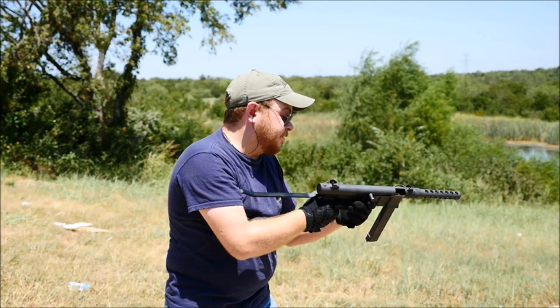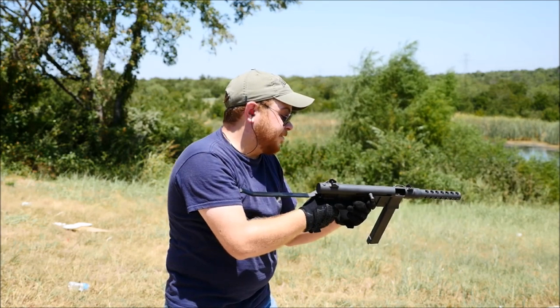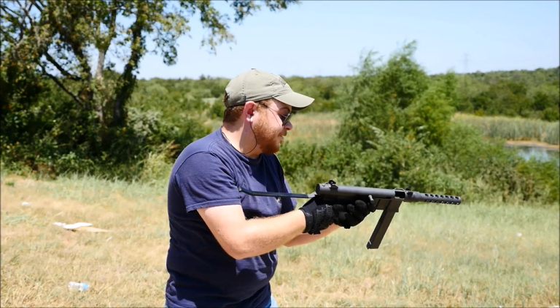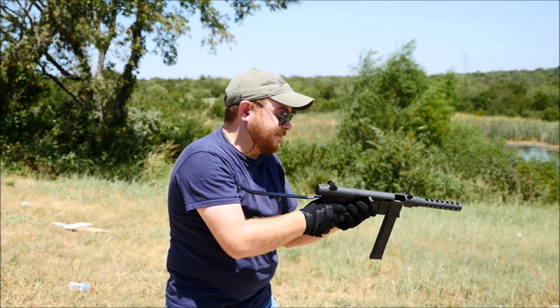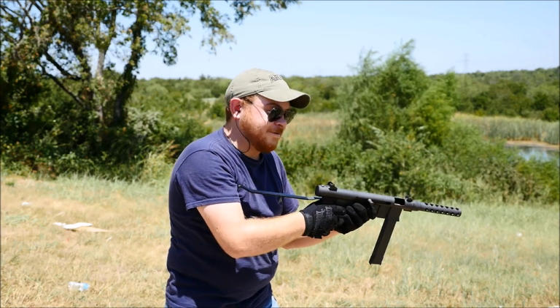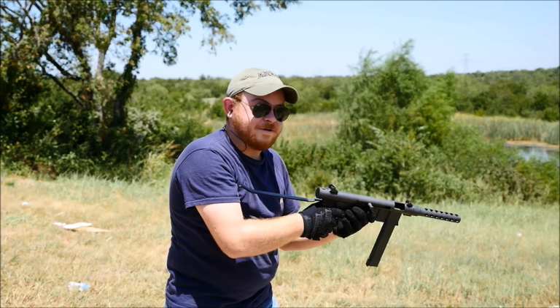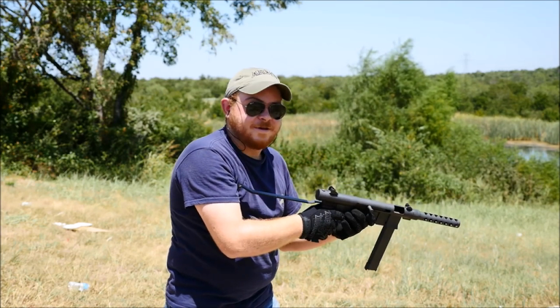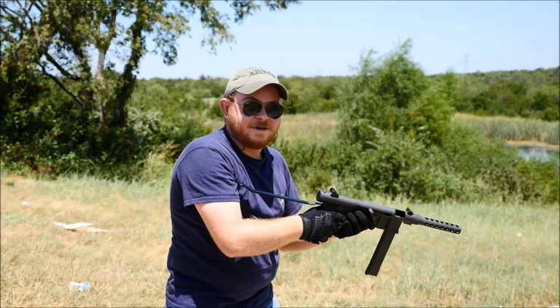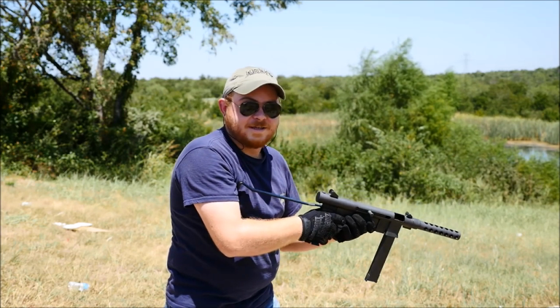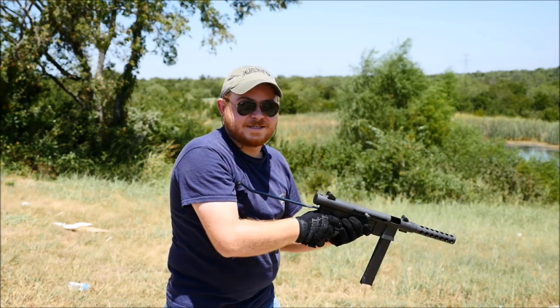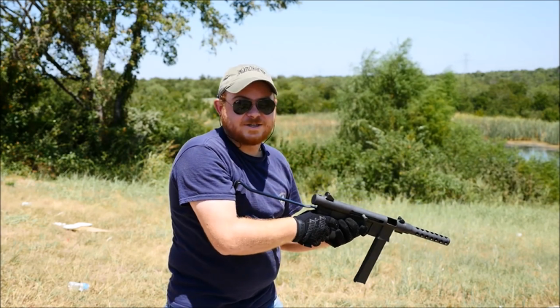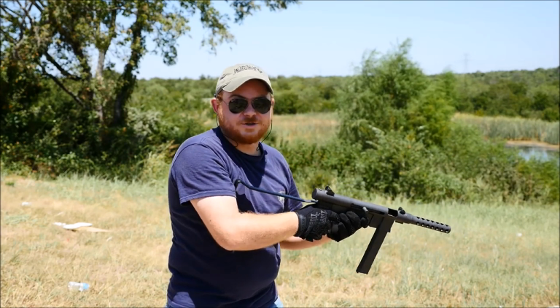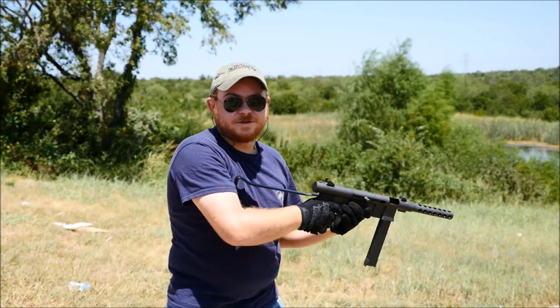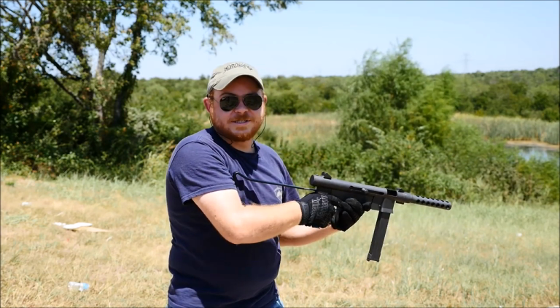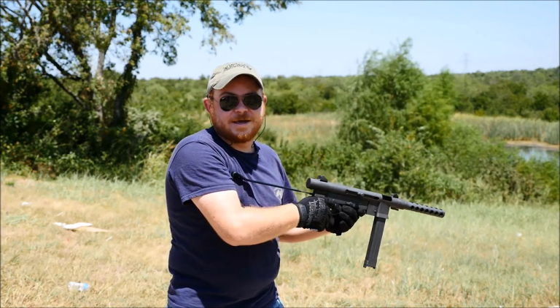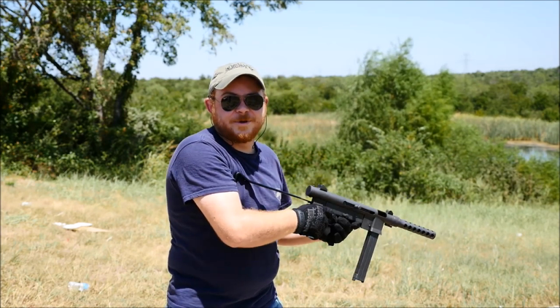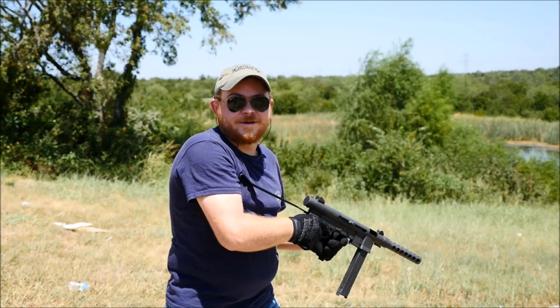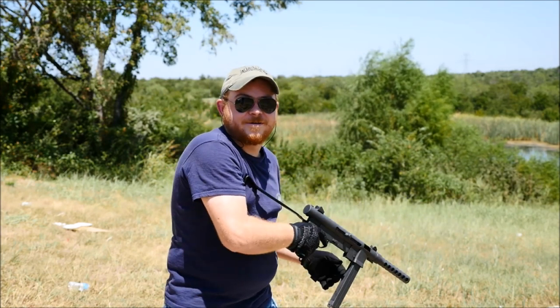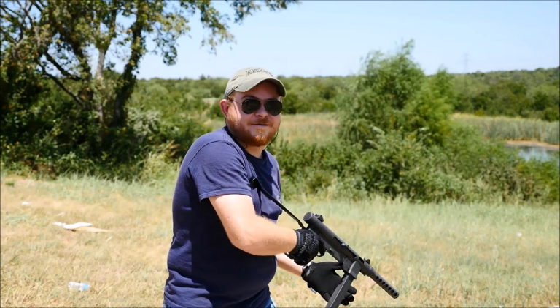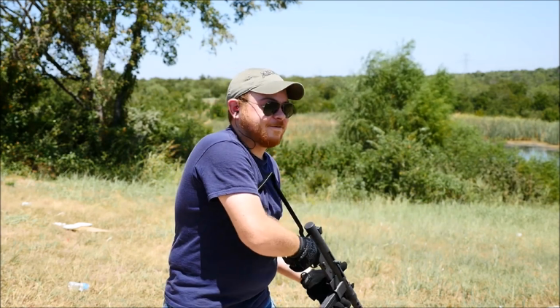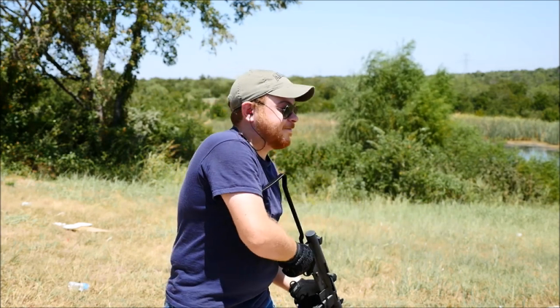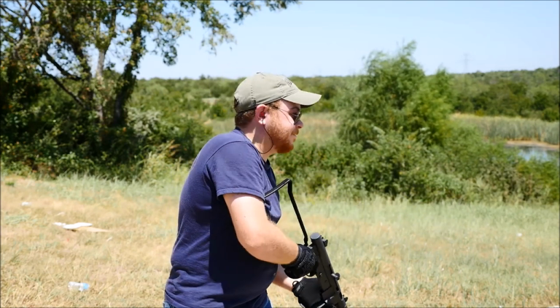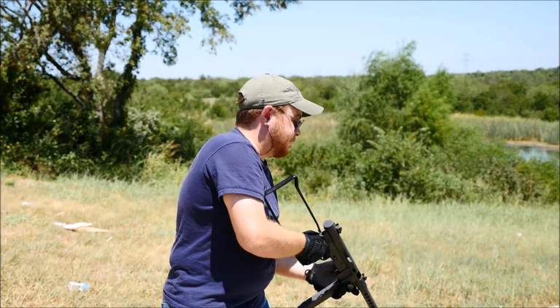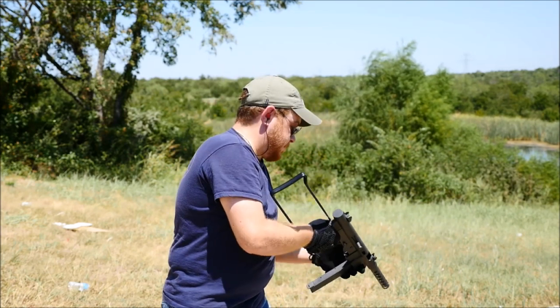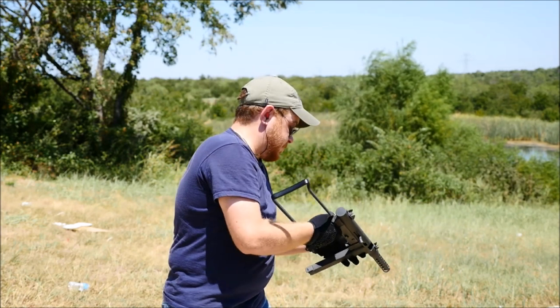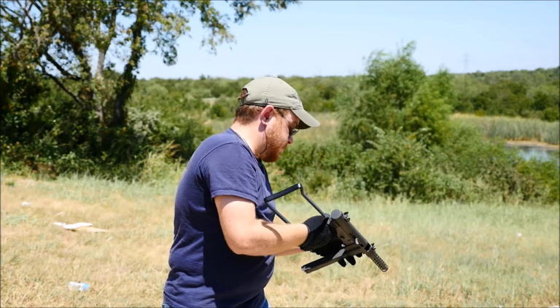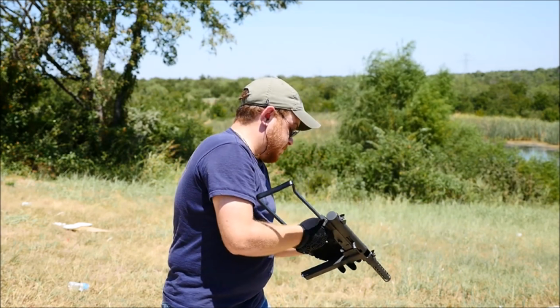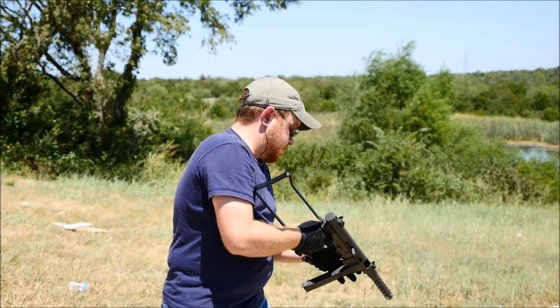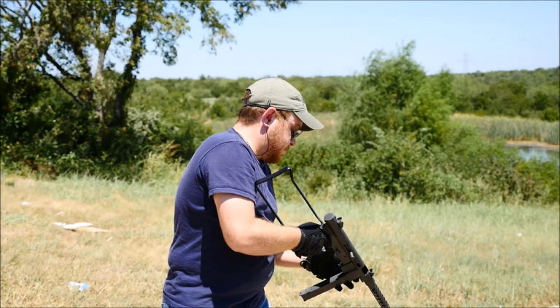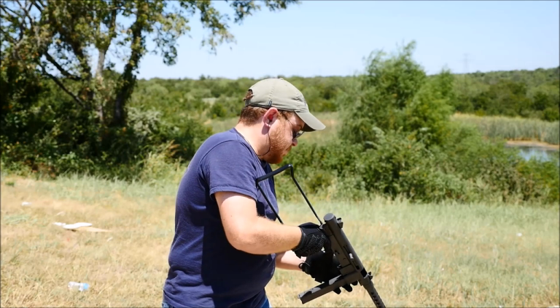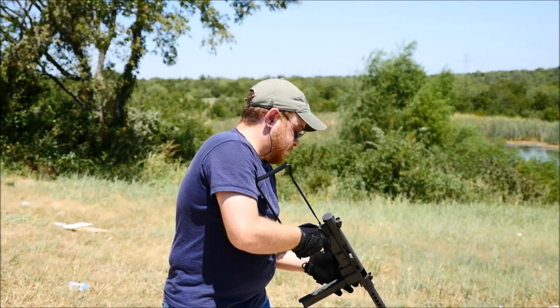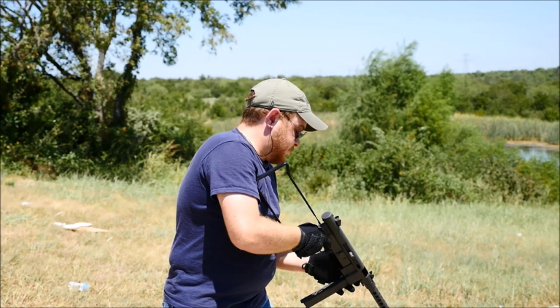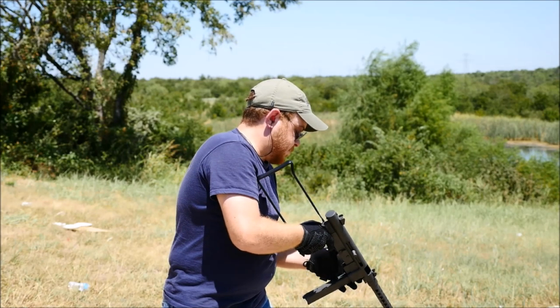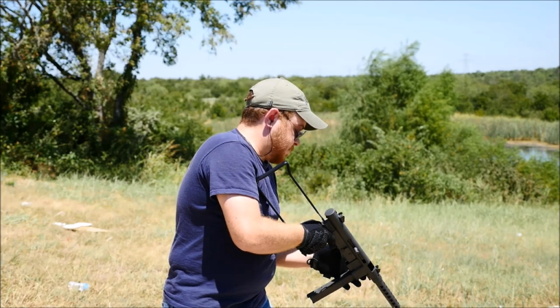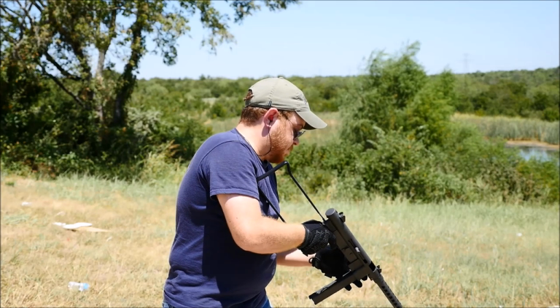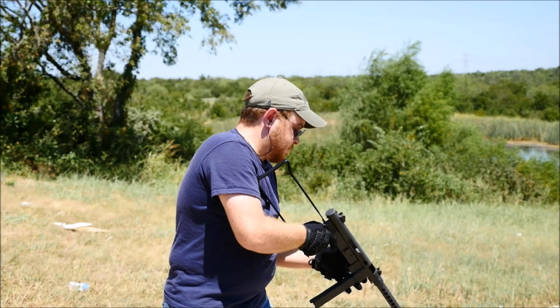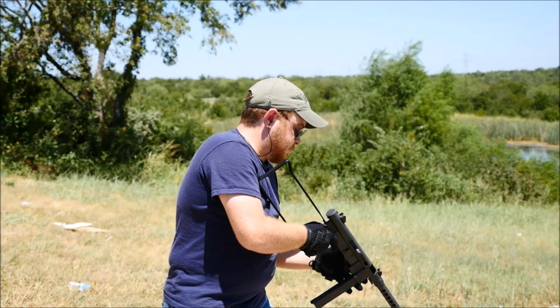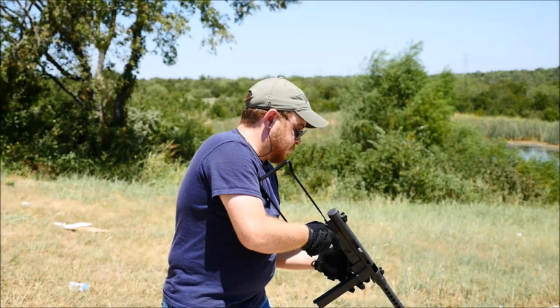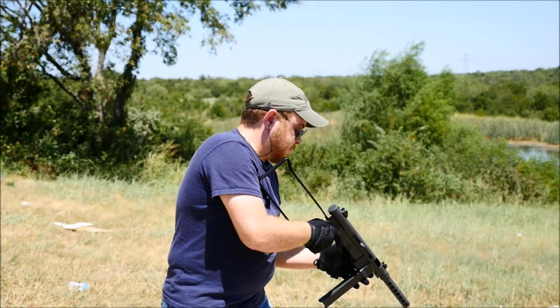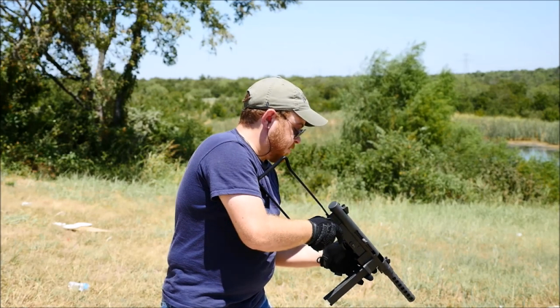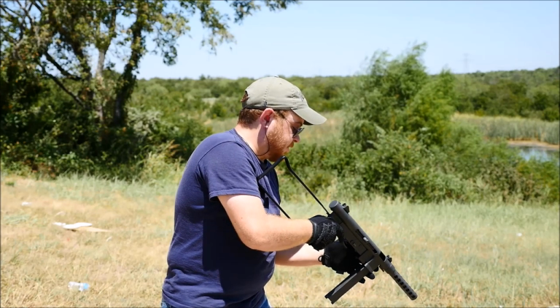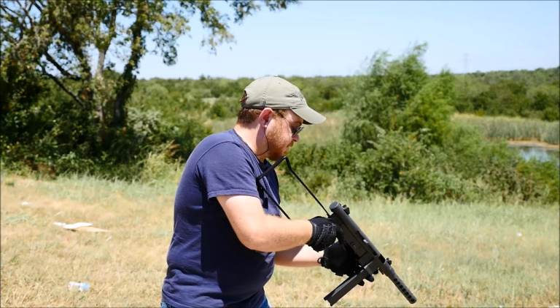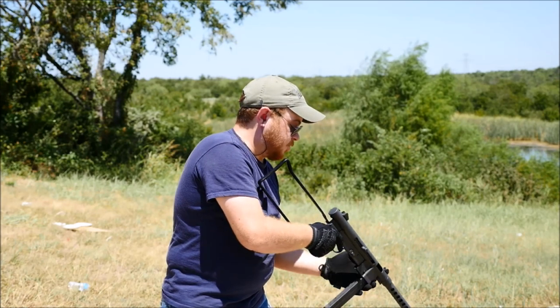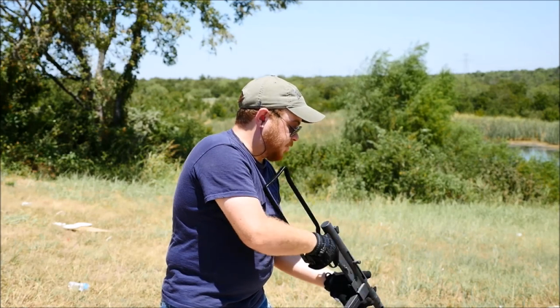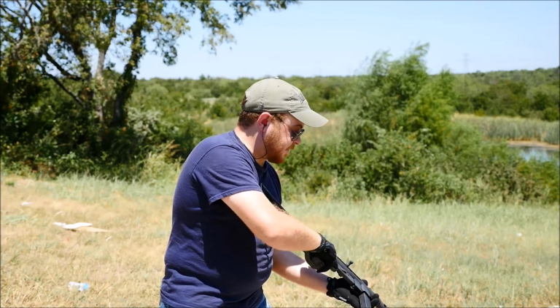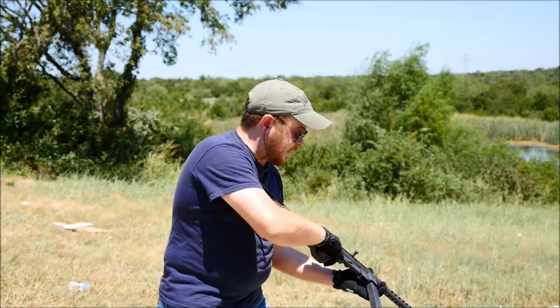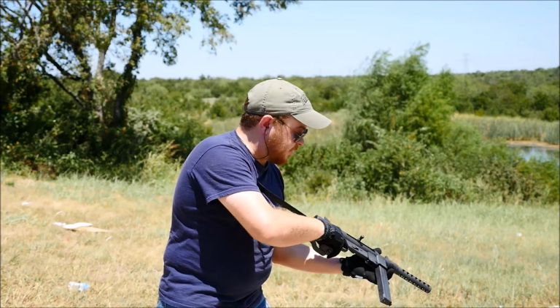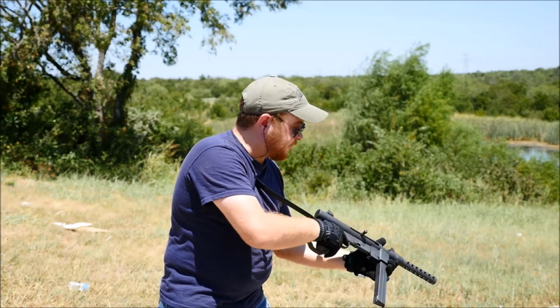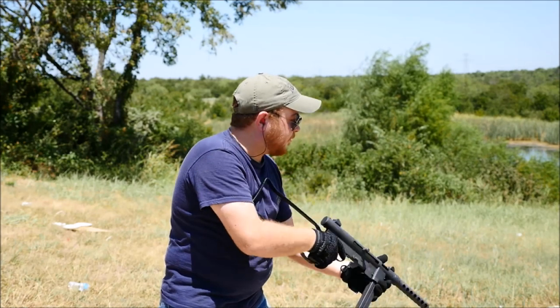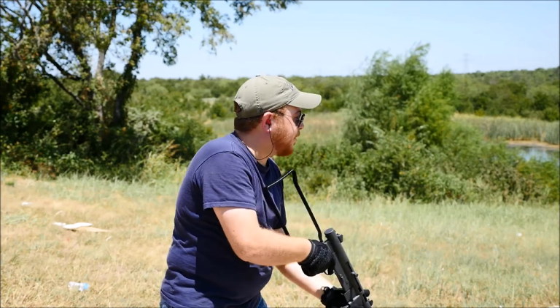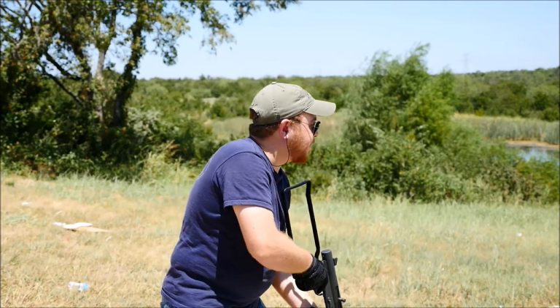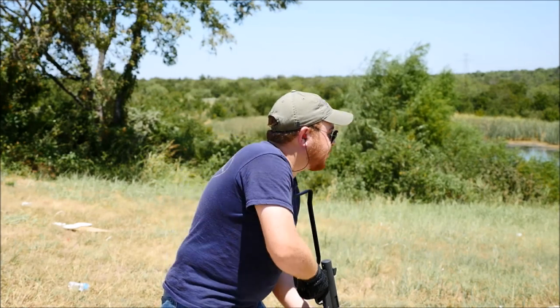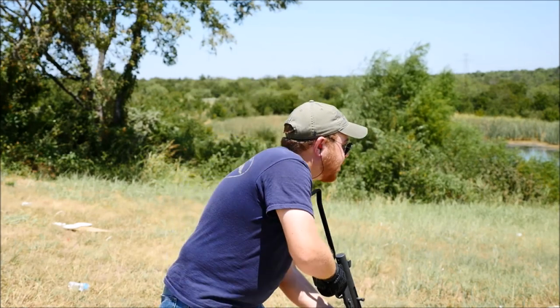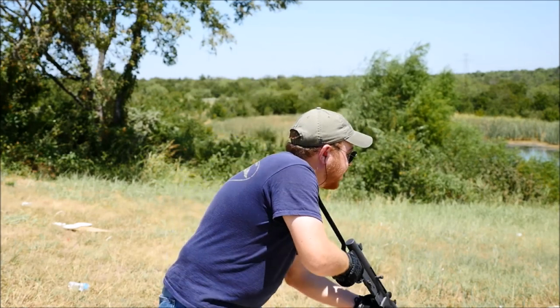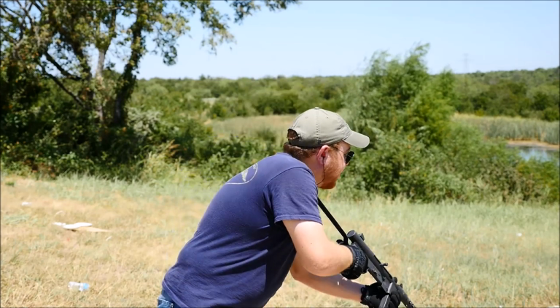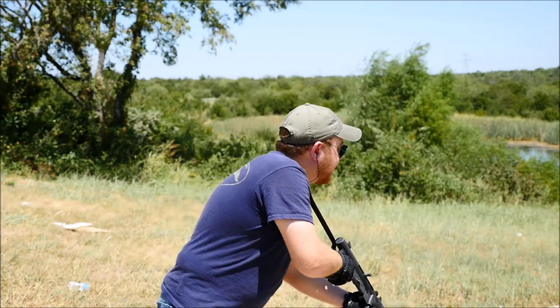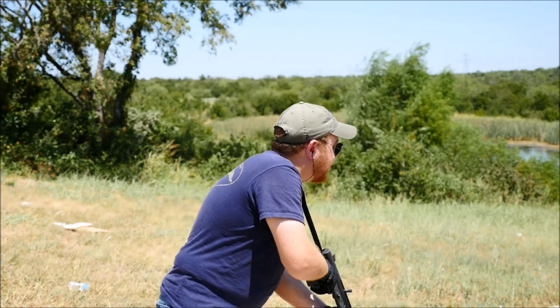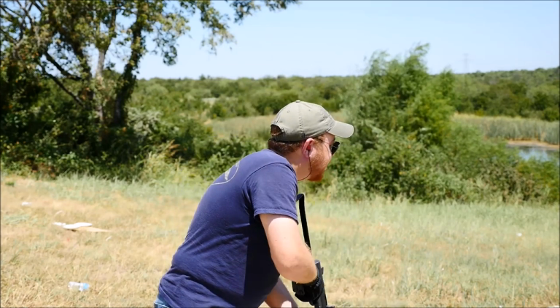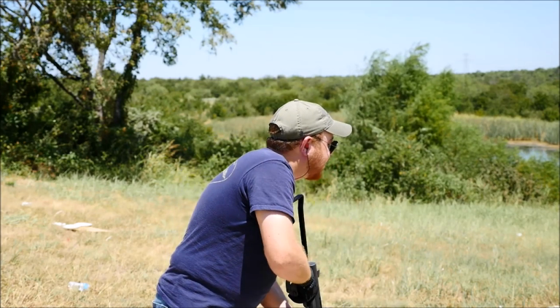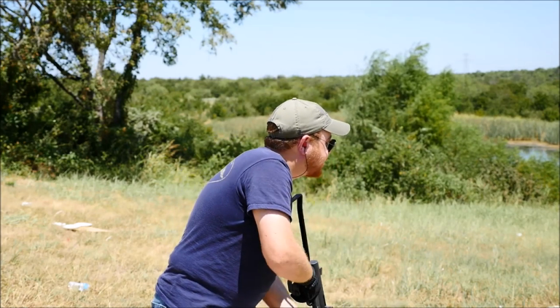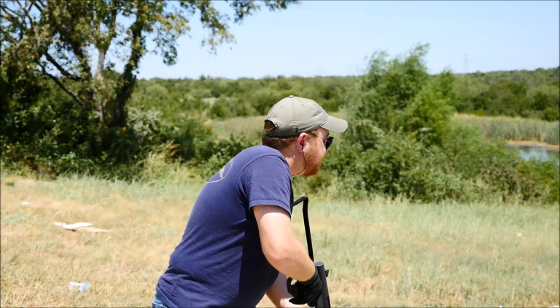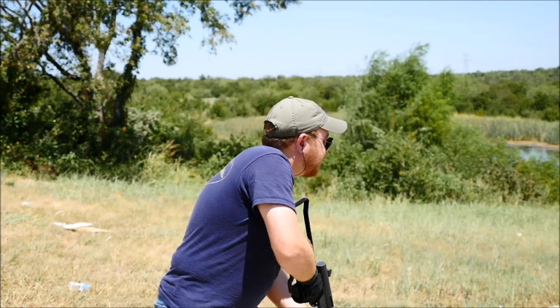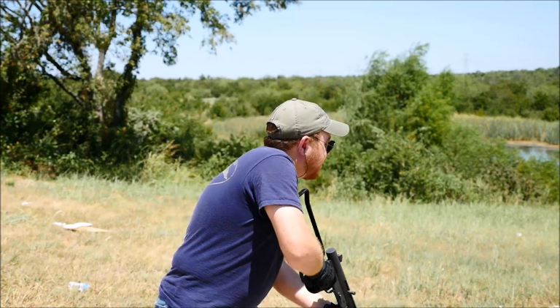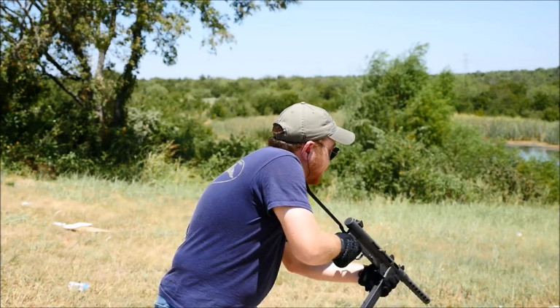Well, it's not truly semi-auto. So we'll put that into full auto and have some fun.